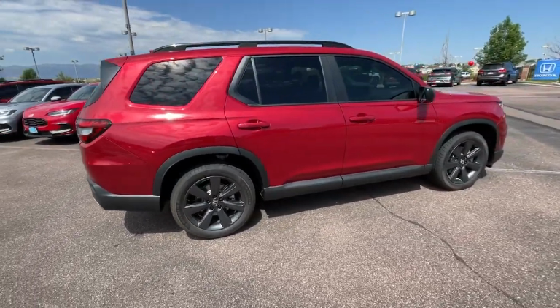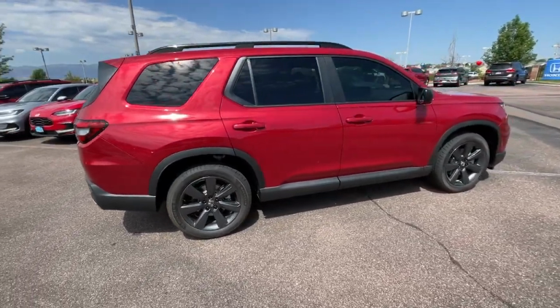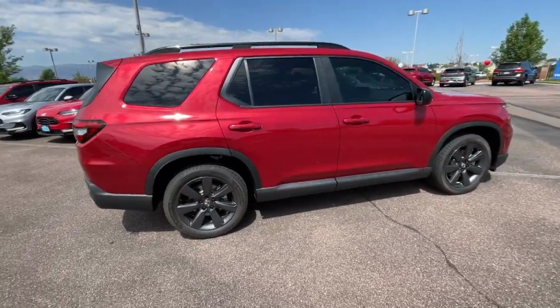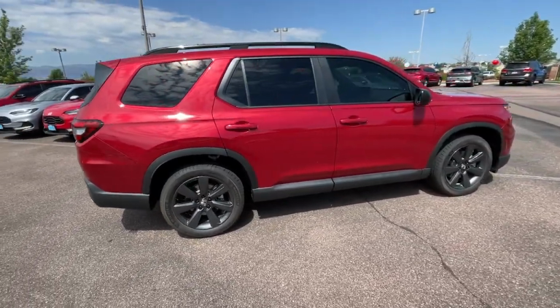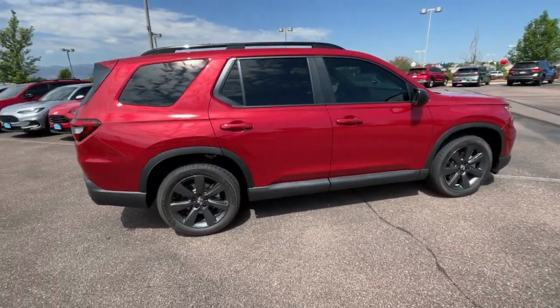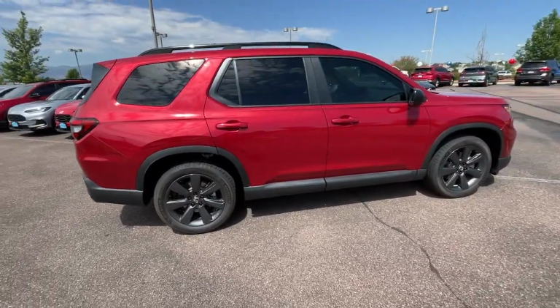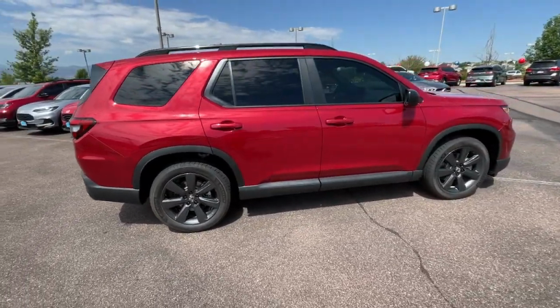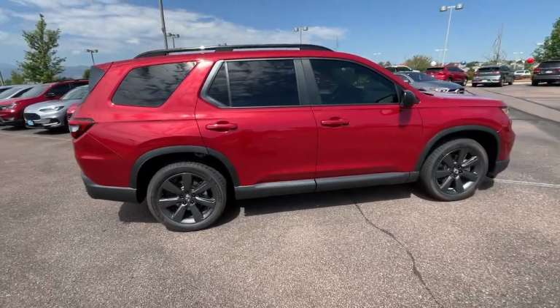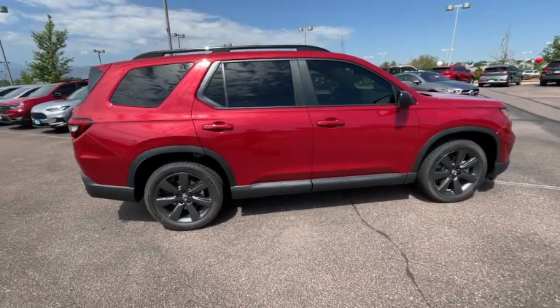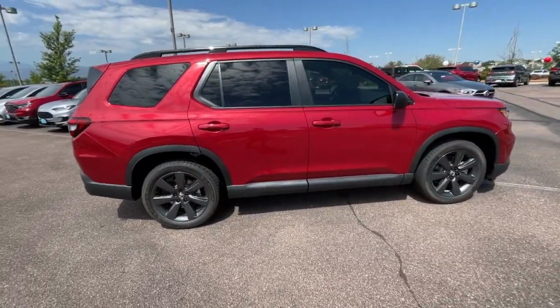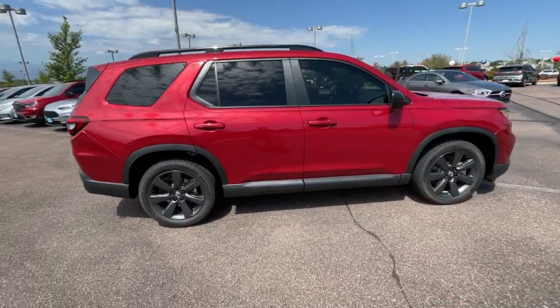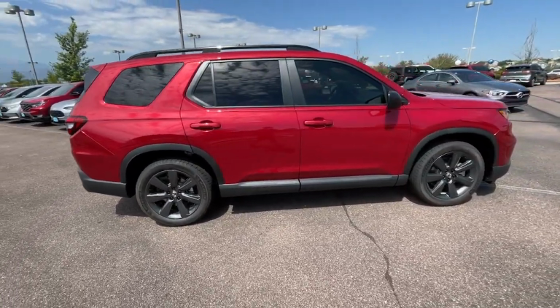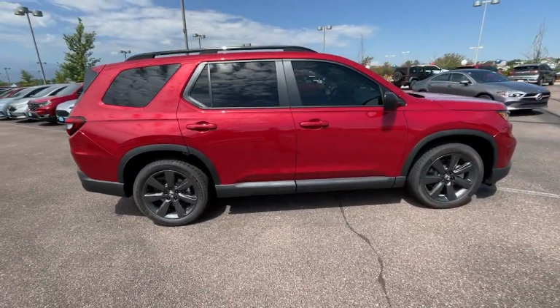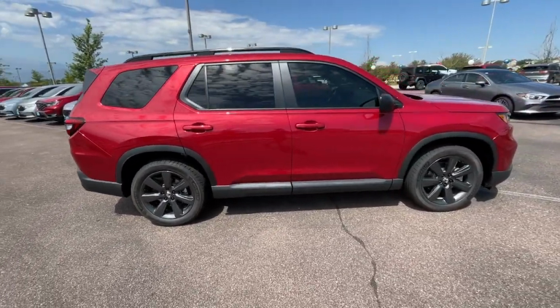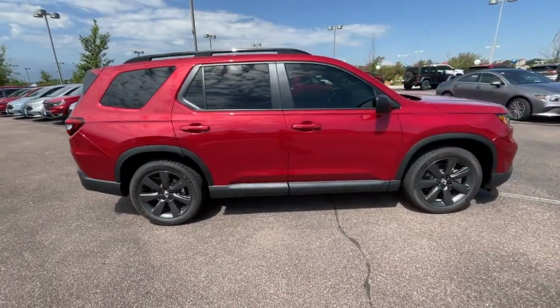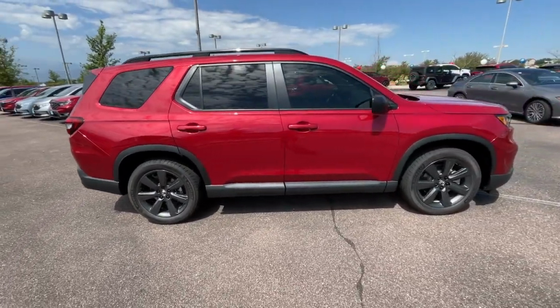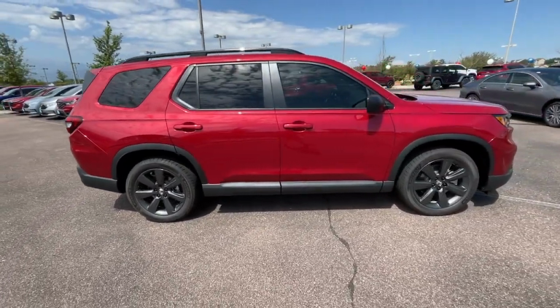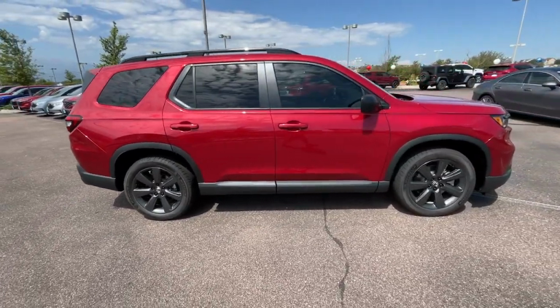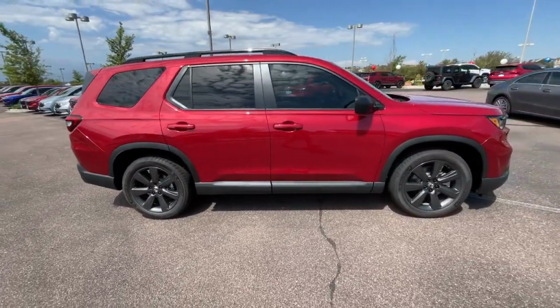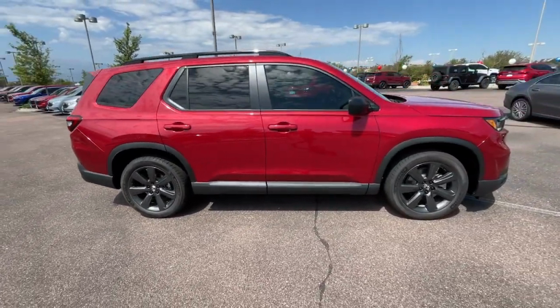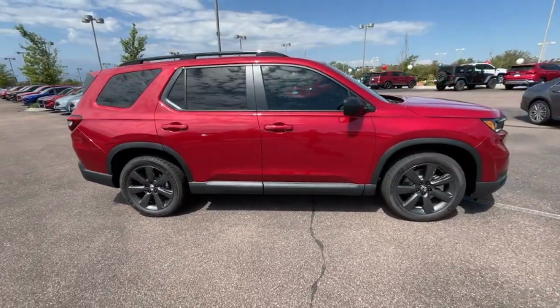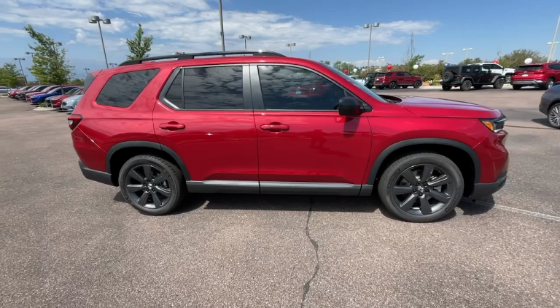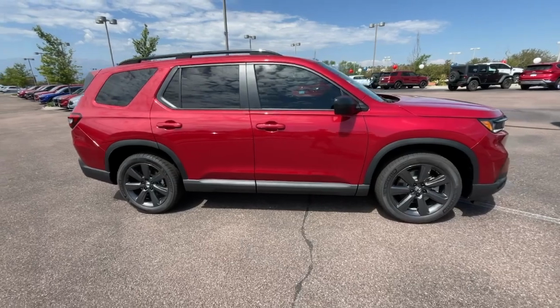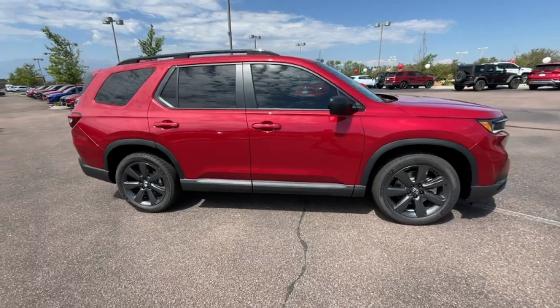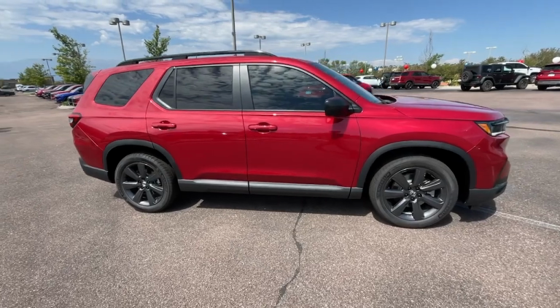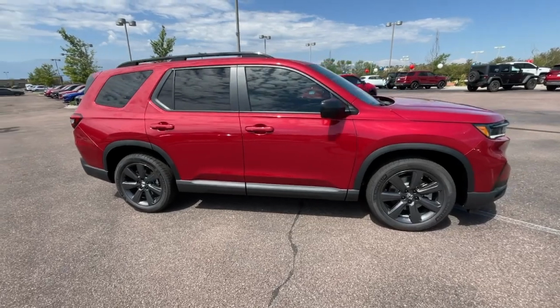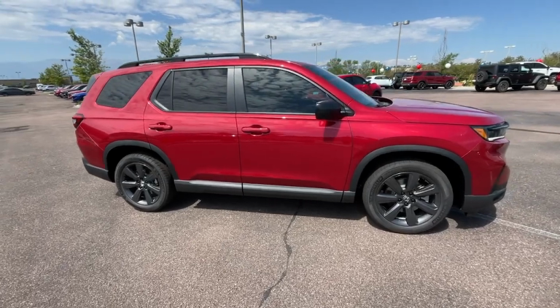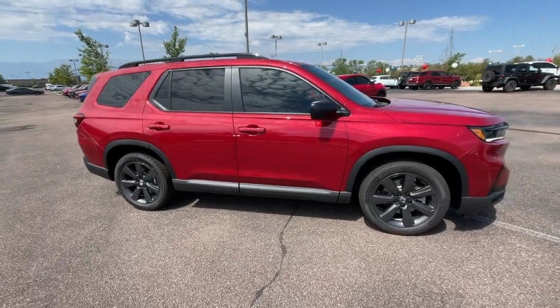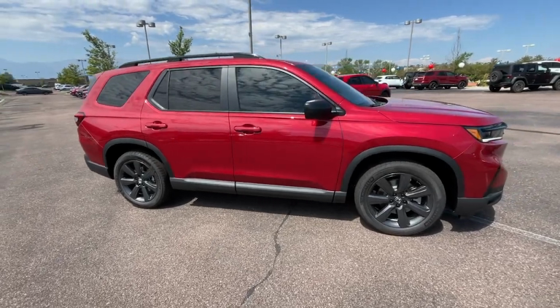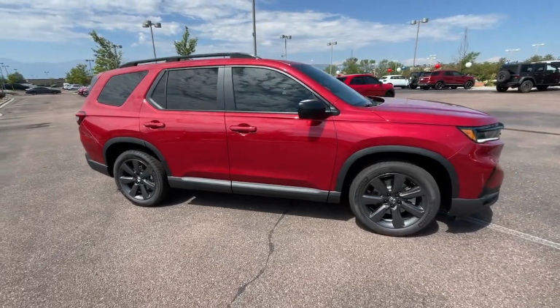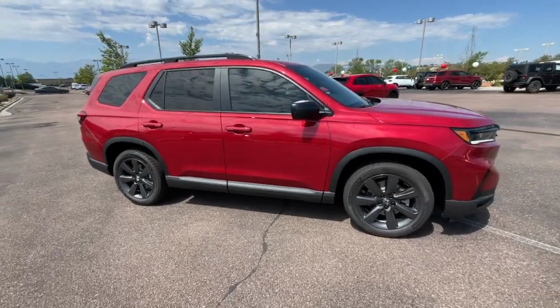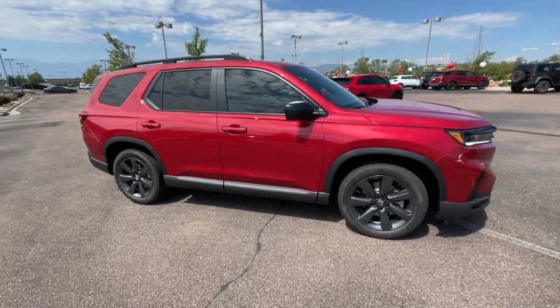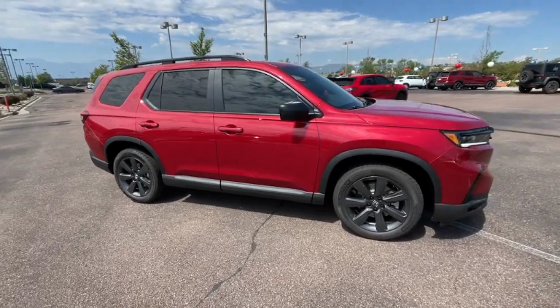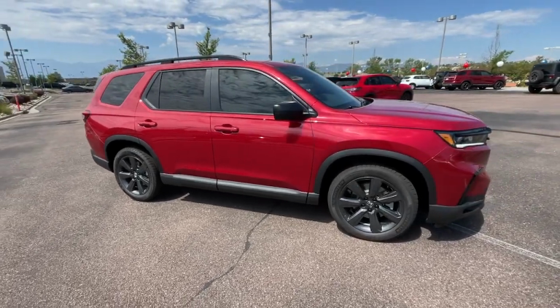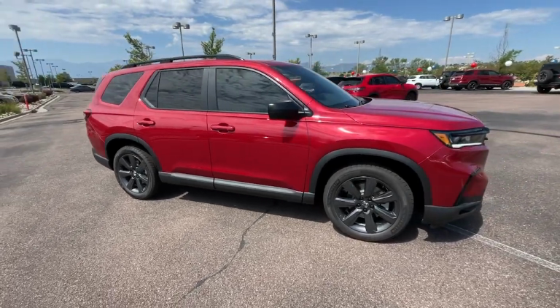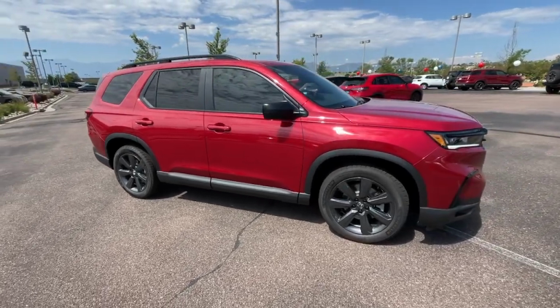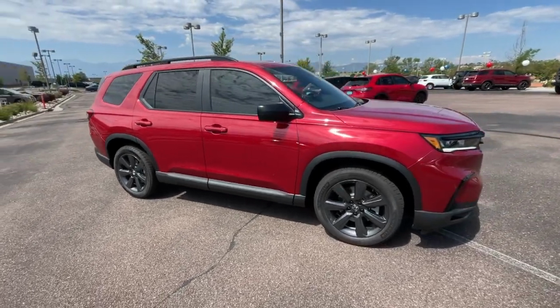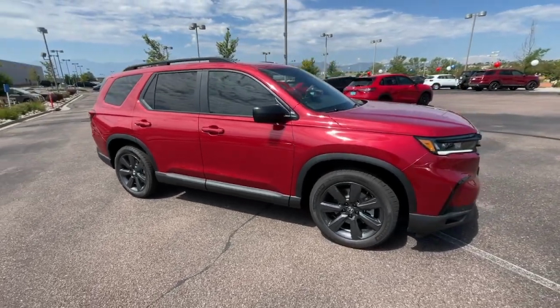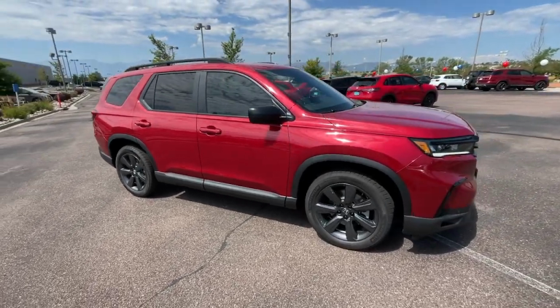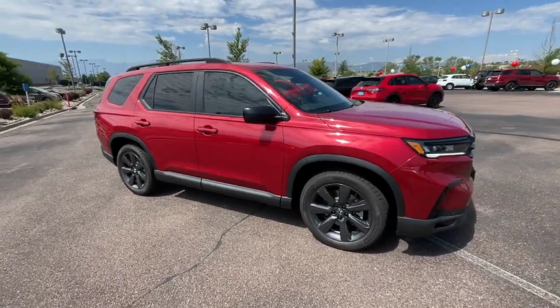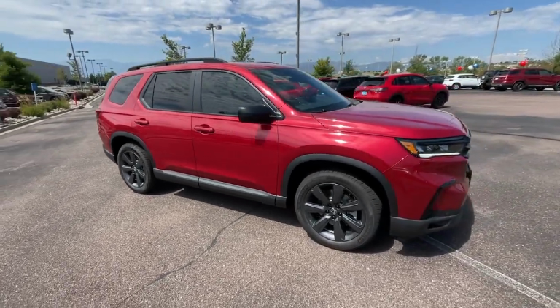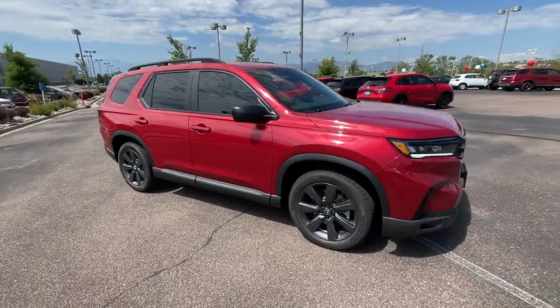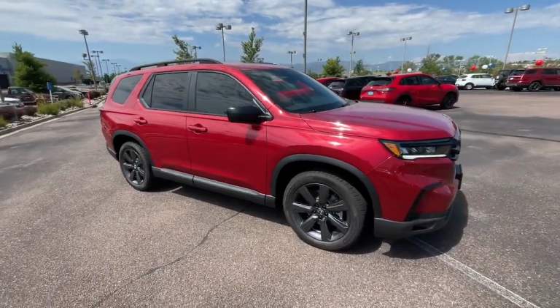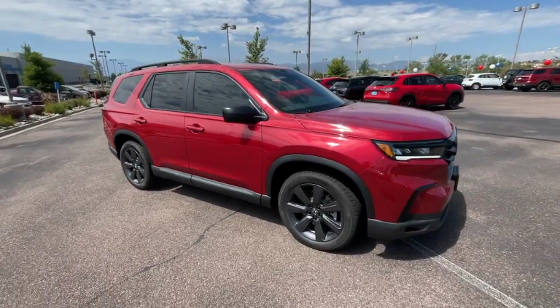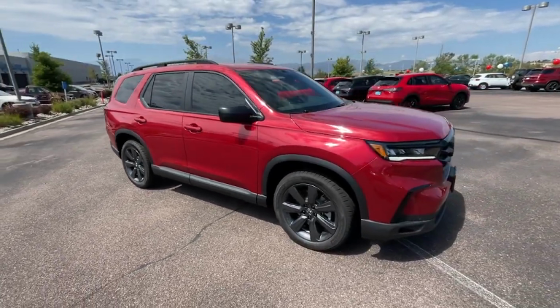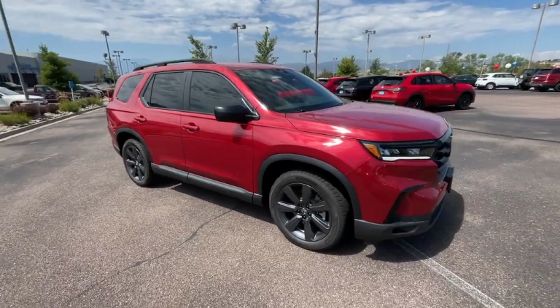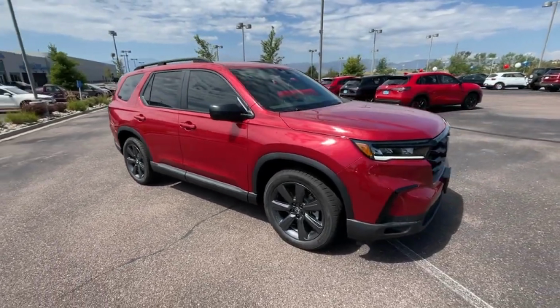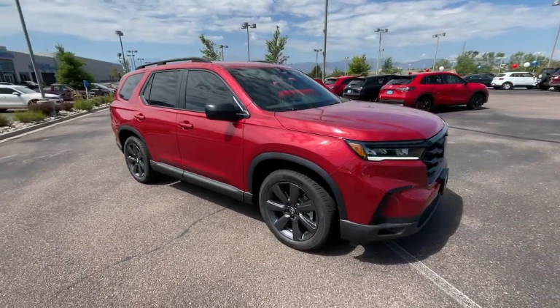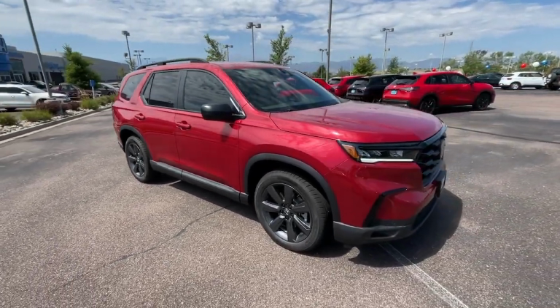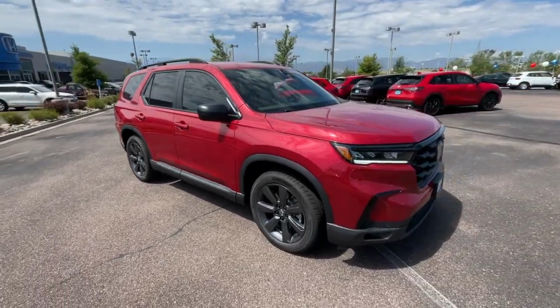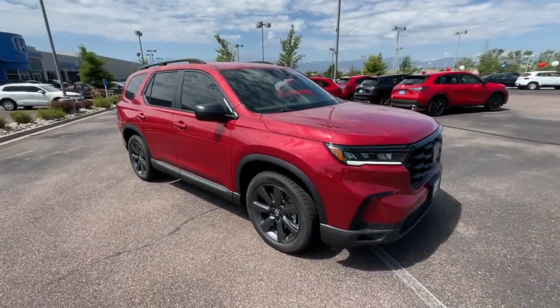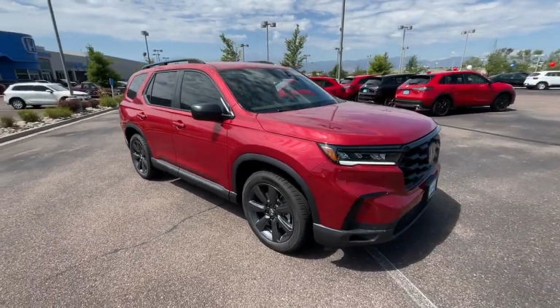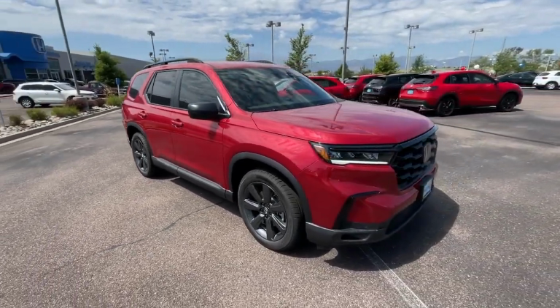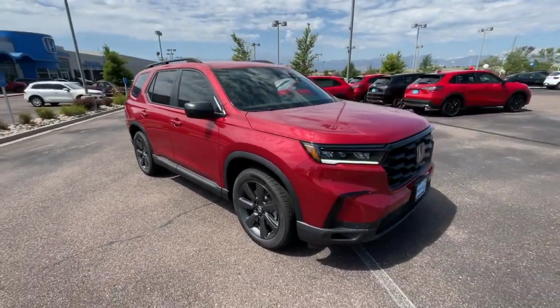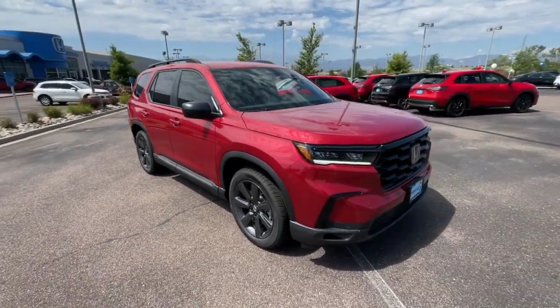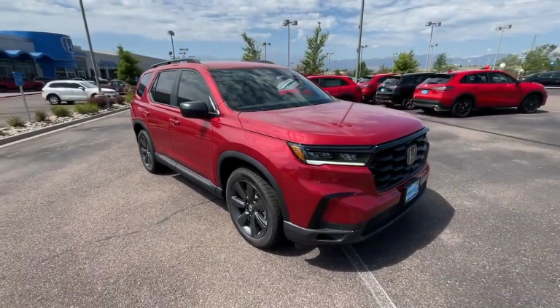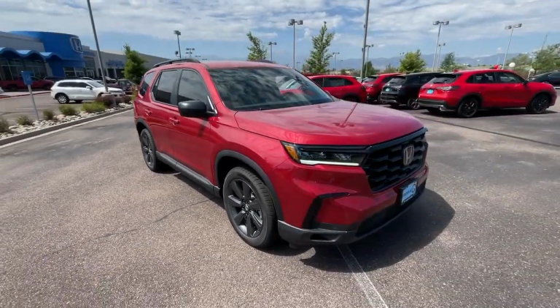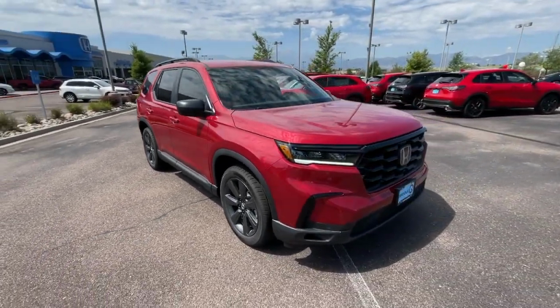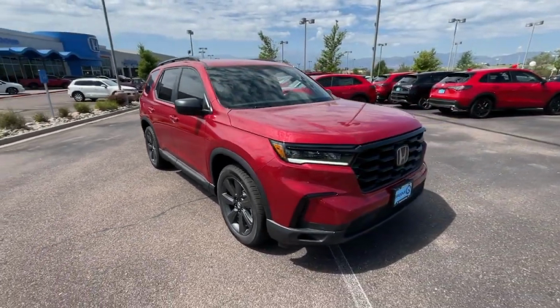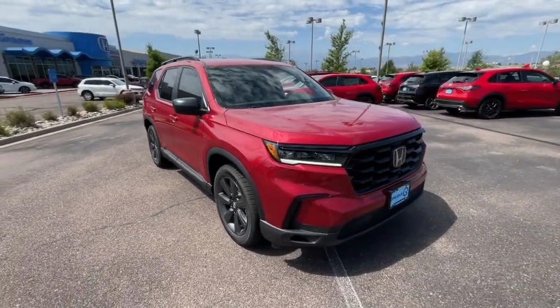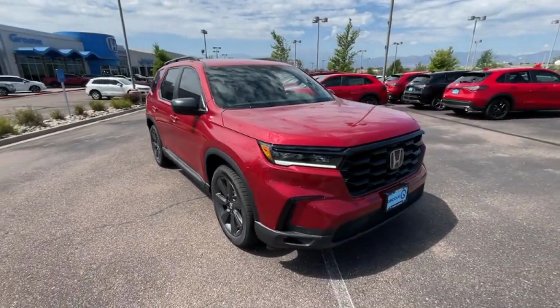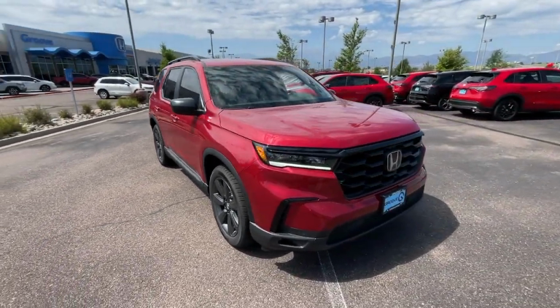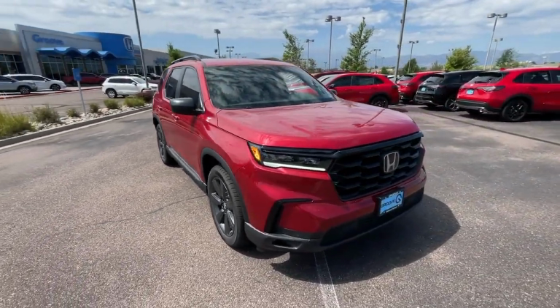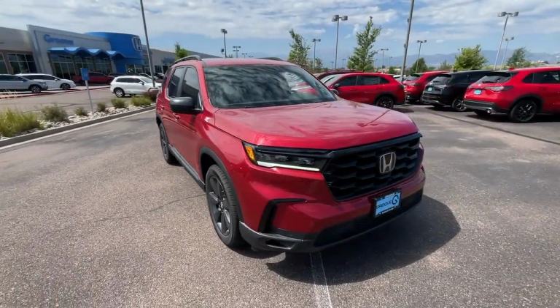The Pilot features the latest in safety and connectivity technology, powerful performance, all-wheel drive, and ample cargo space.